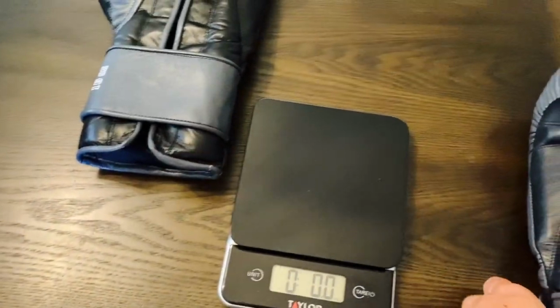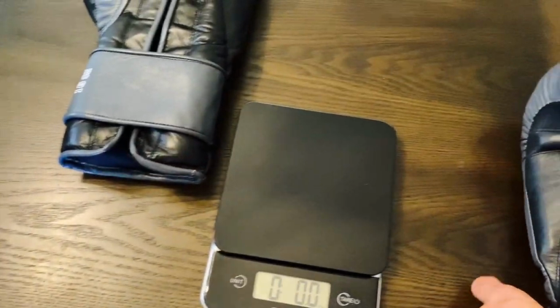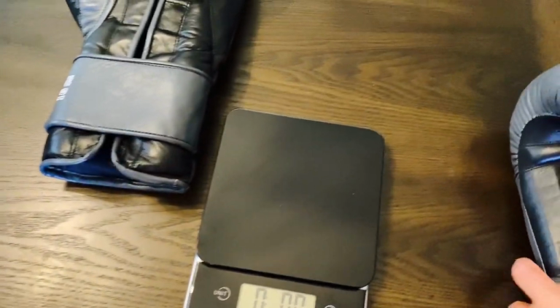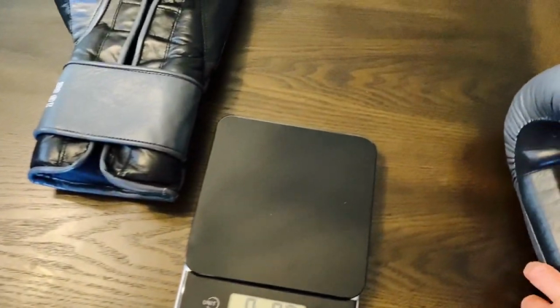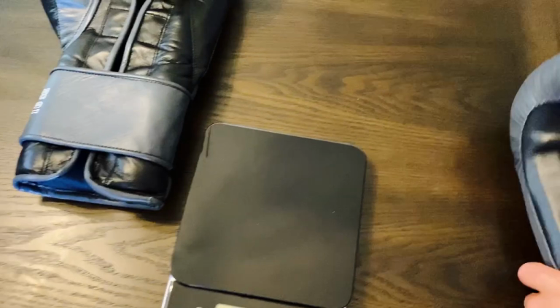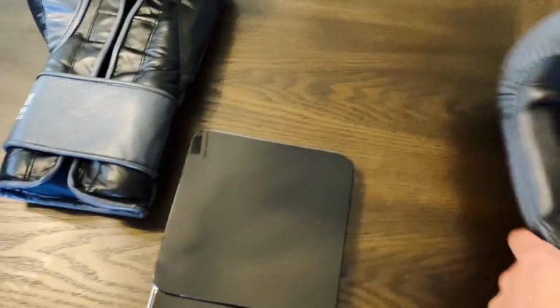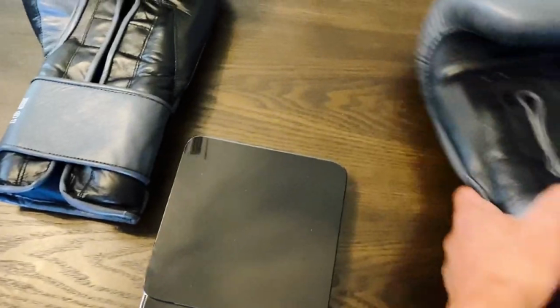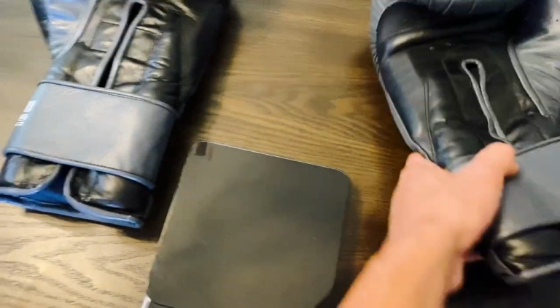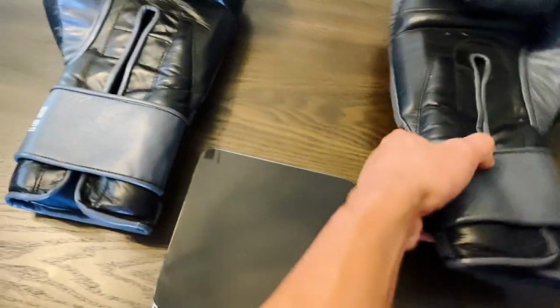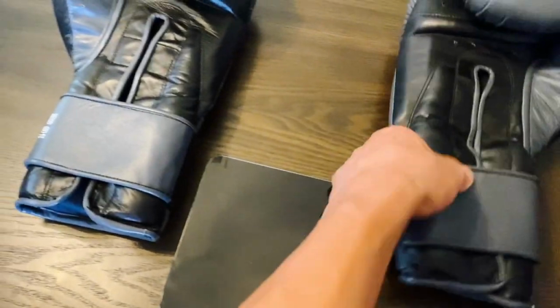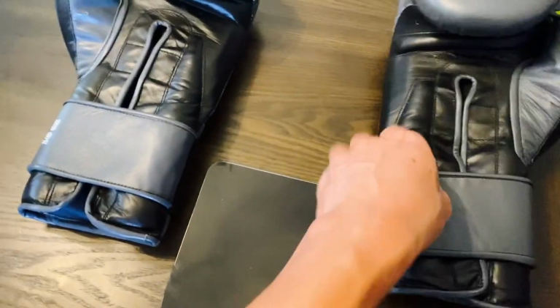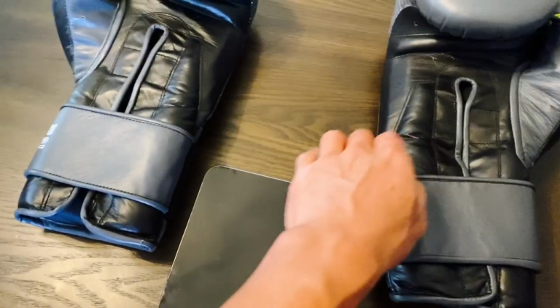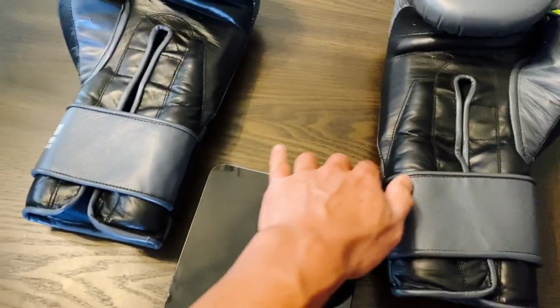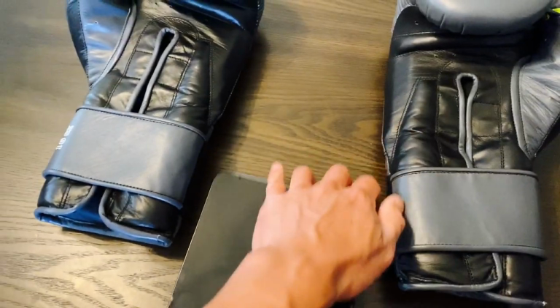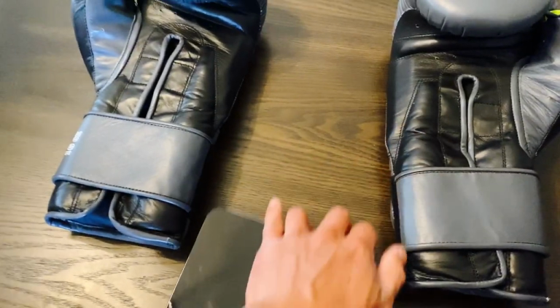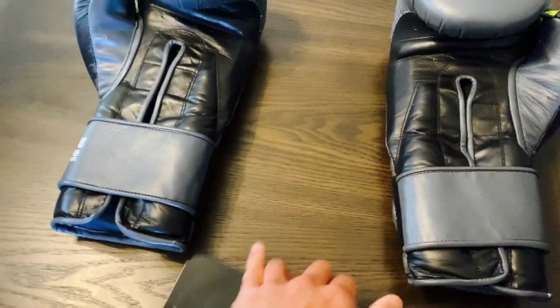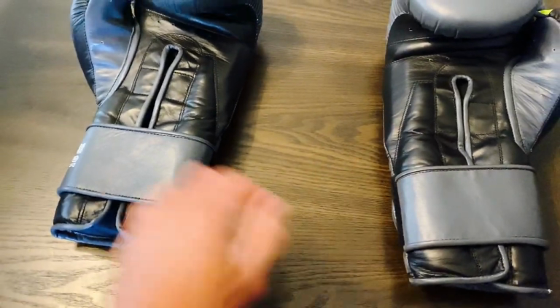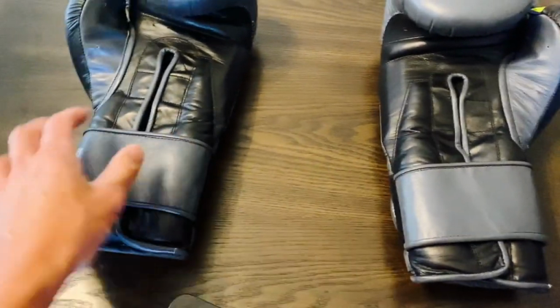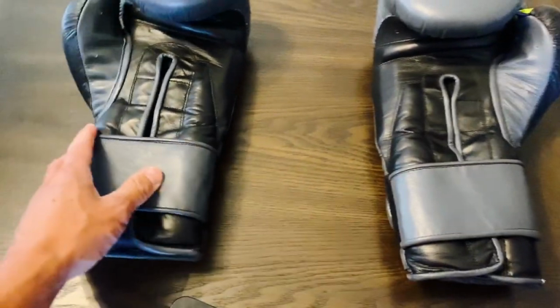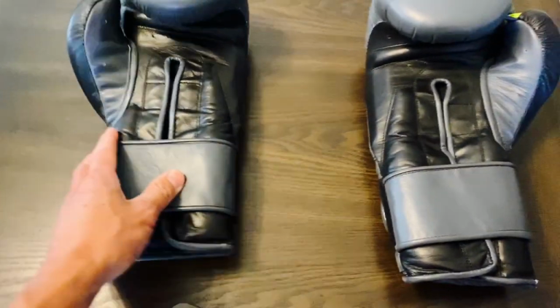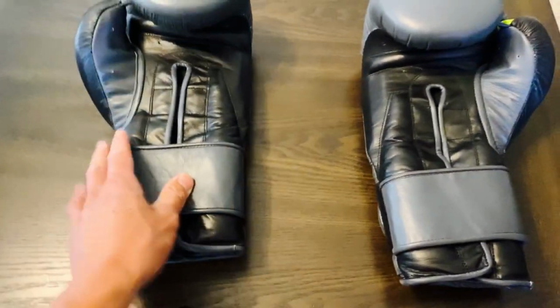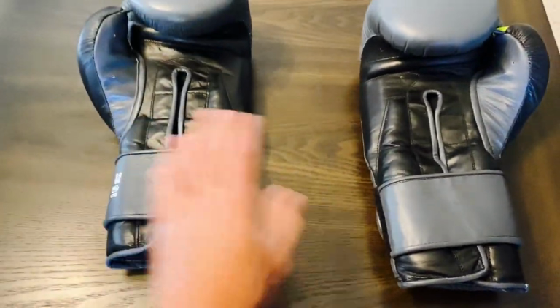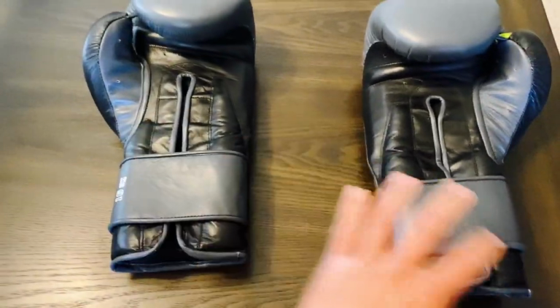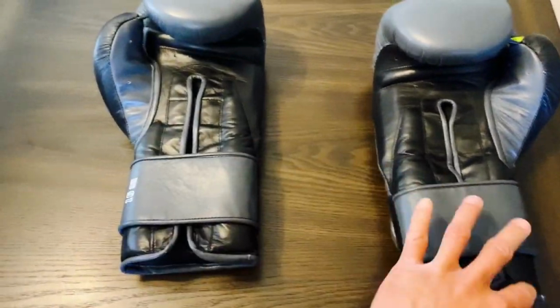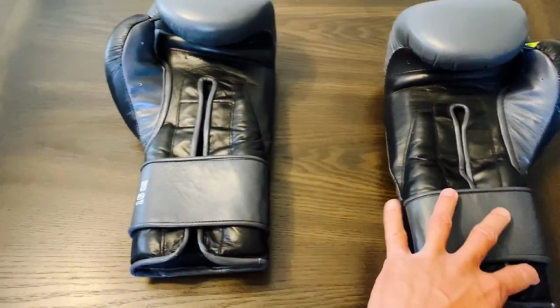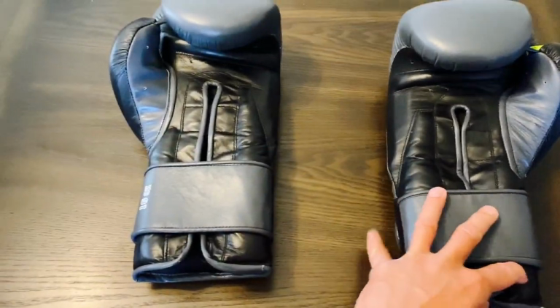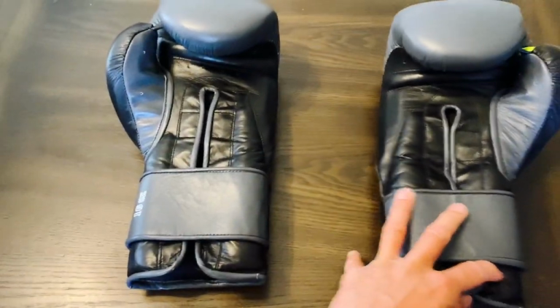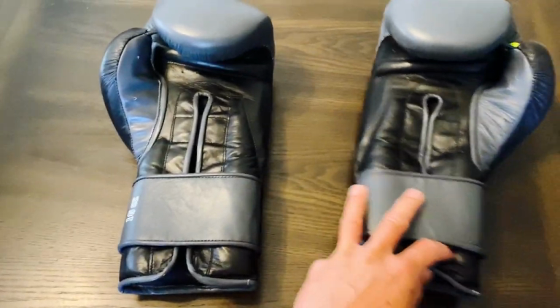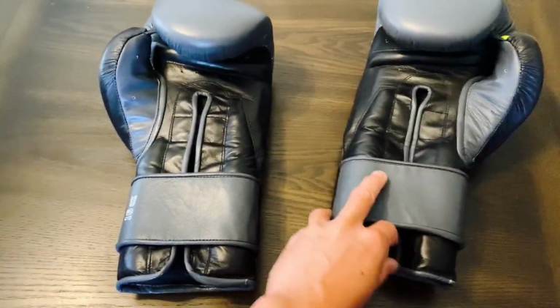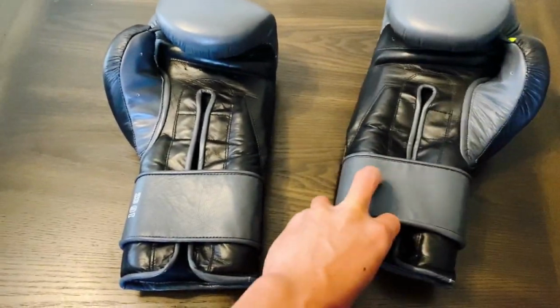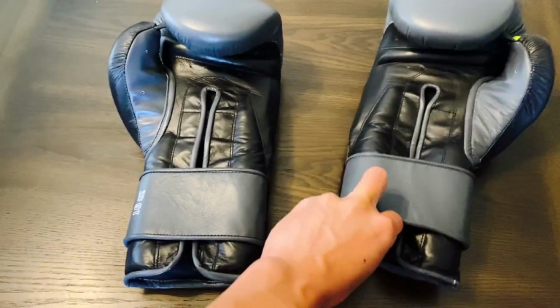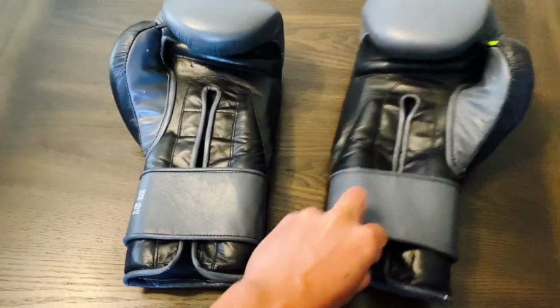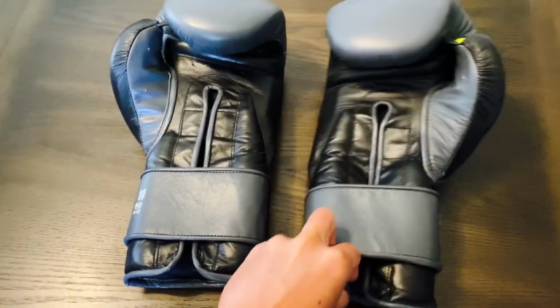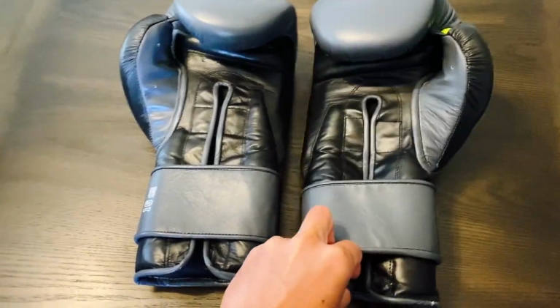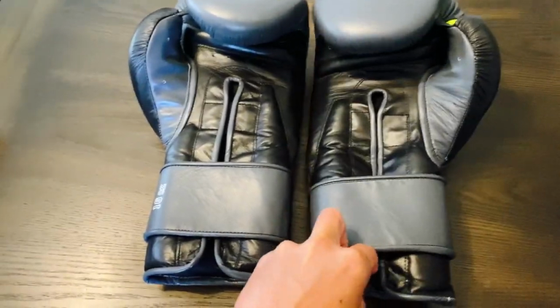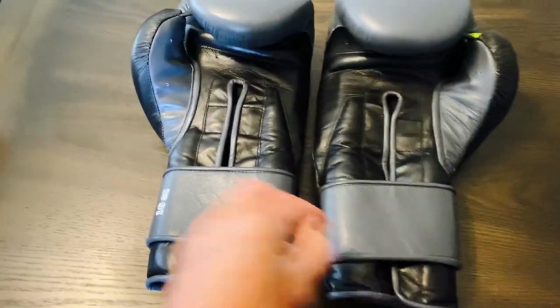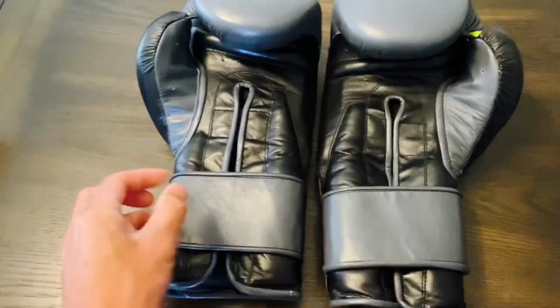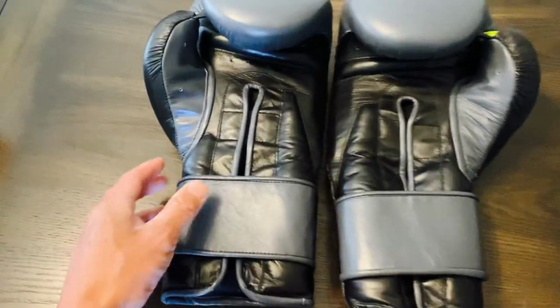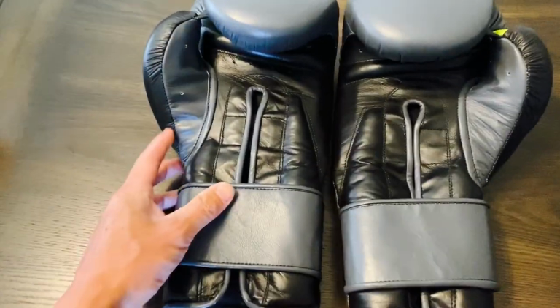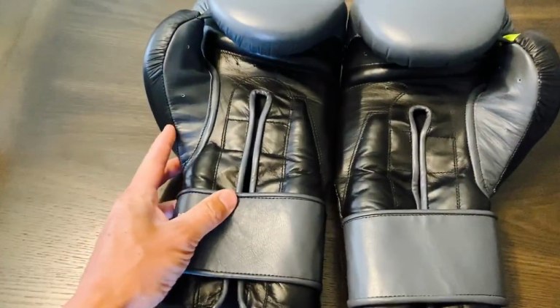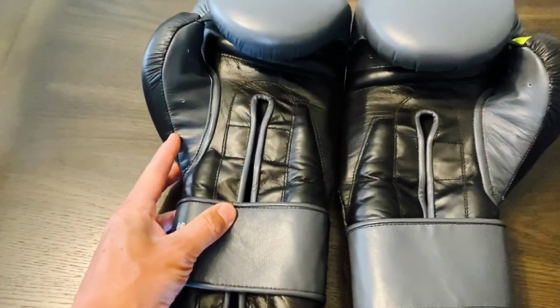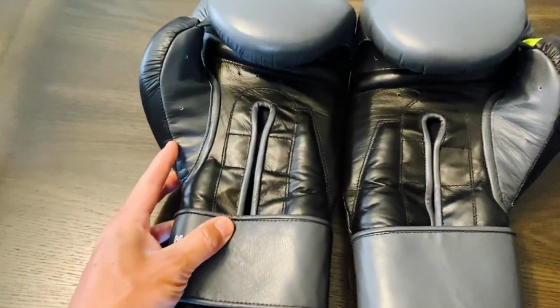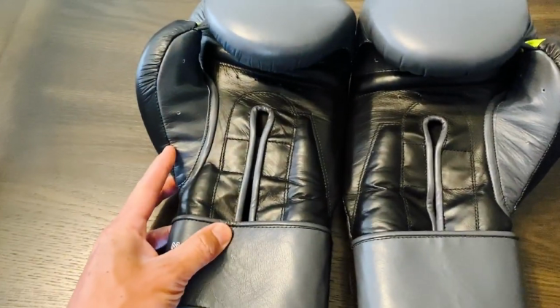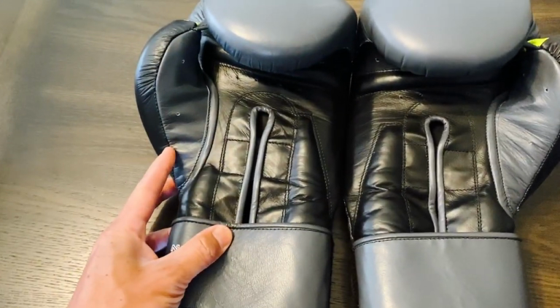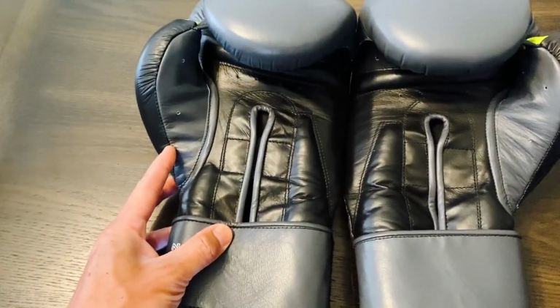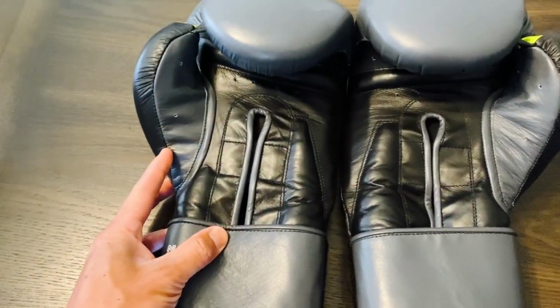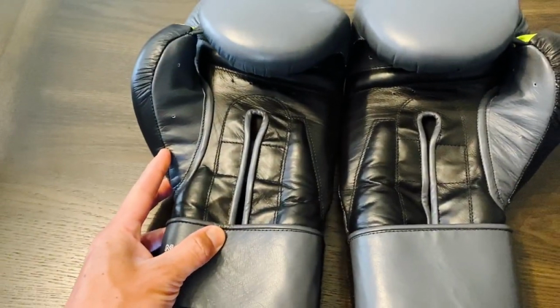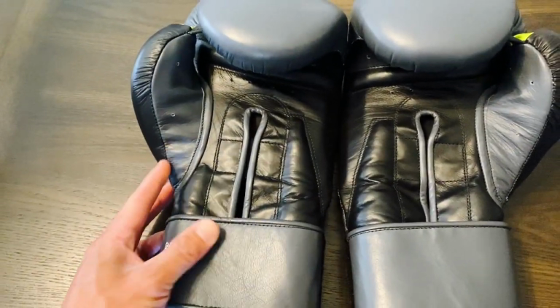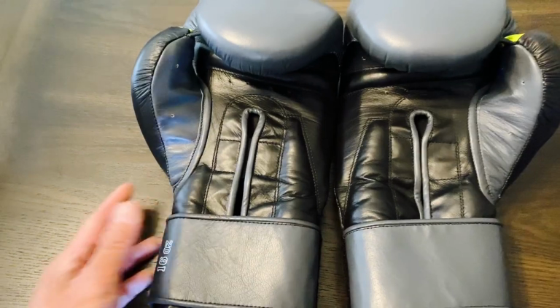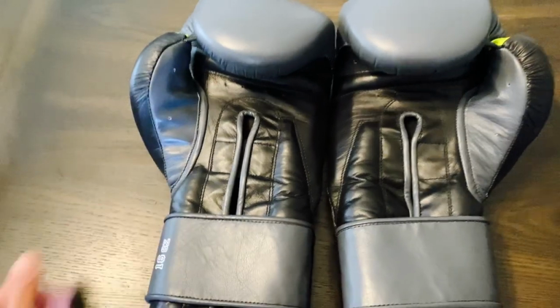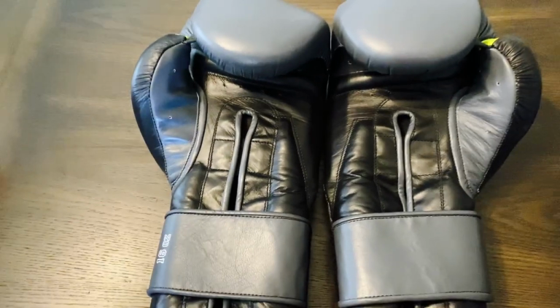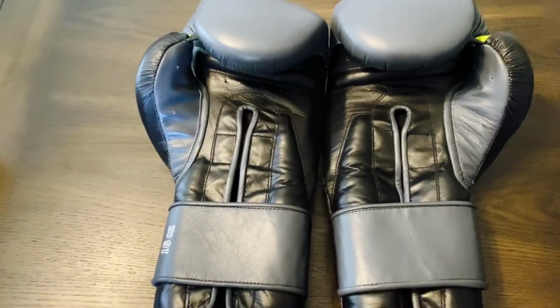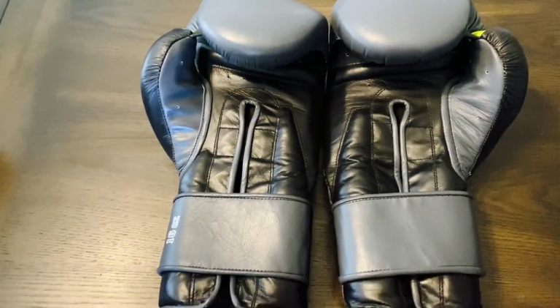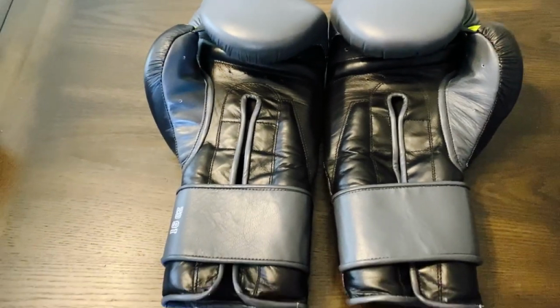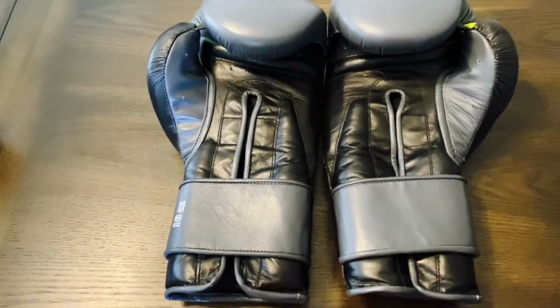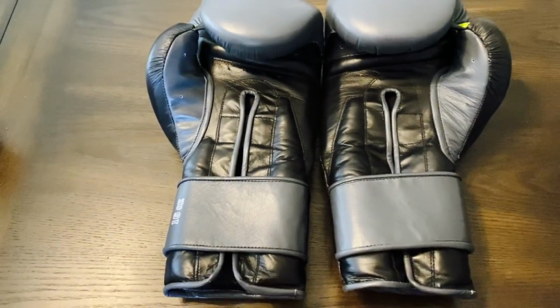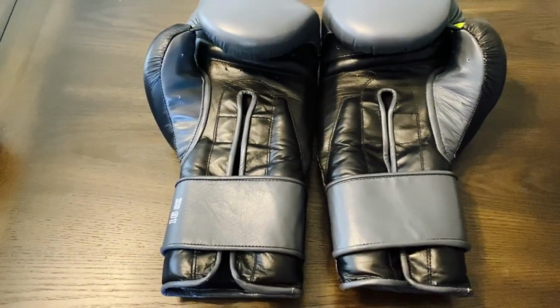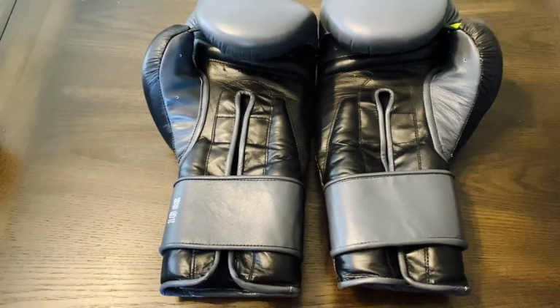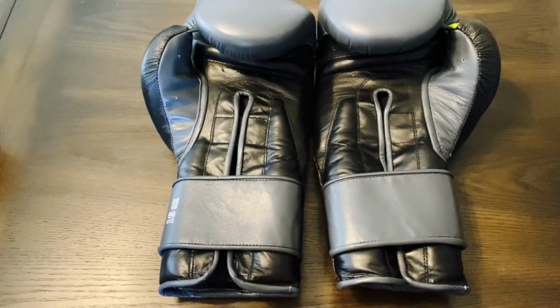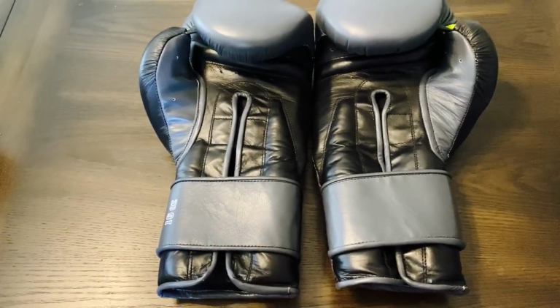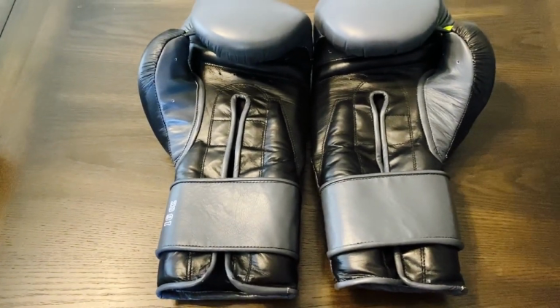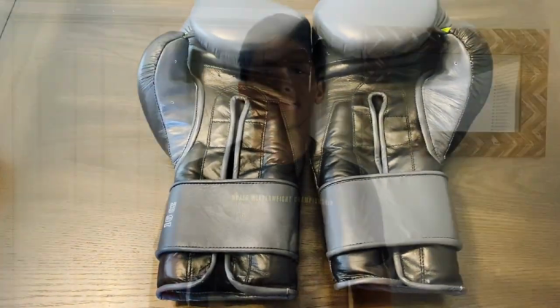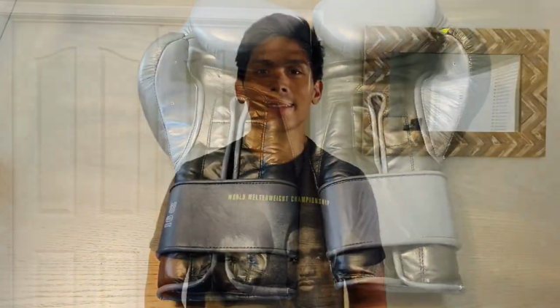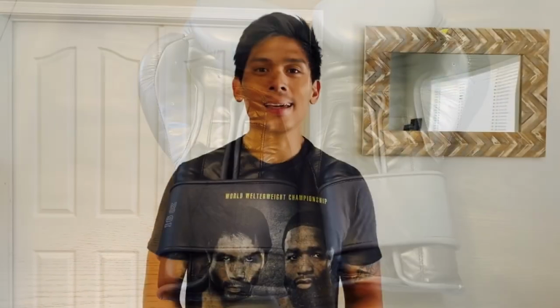They're almost both at 16 ounces, and they're exactly on weight to each other. Weight-wise they did a really nice job of keeping these on weight. So let's go ahead and do the review.